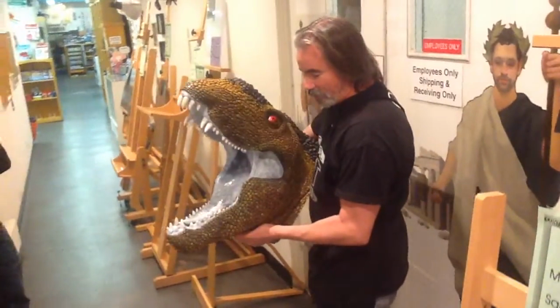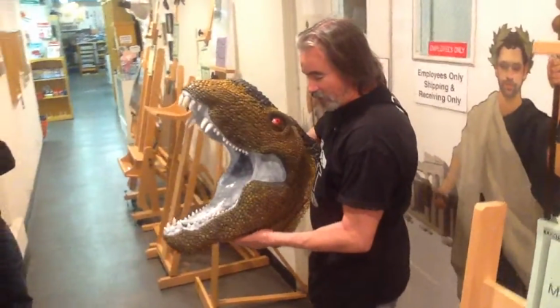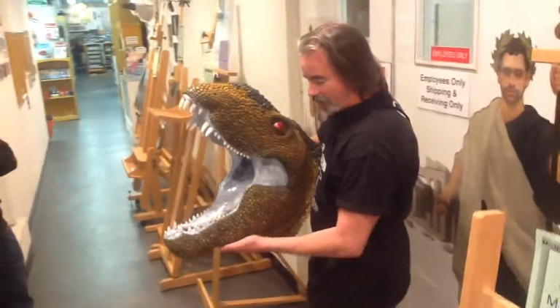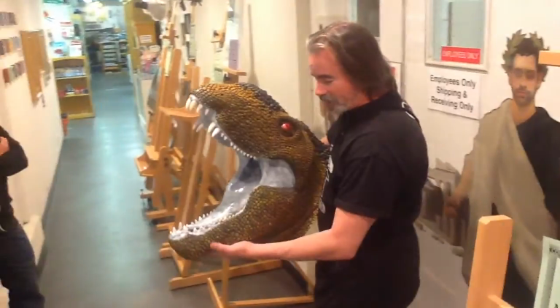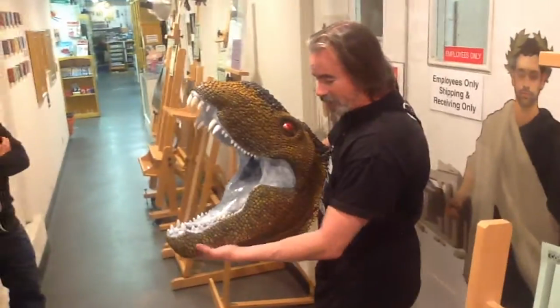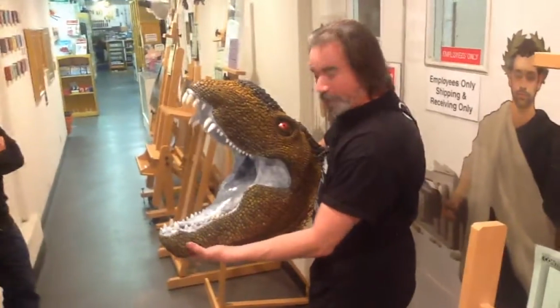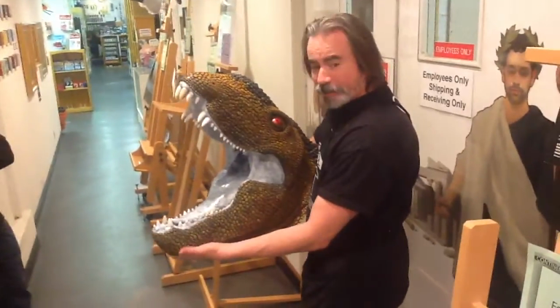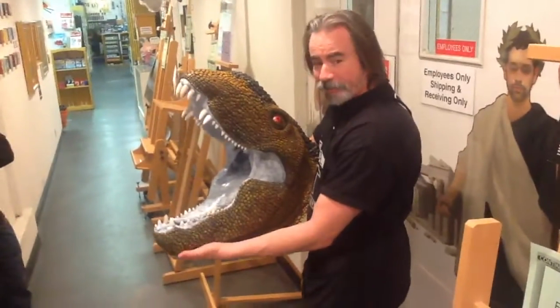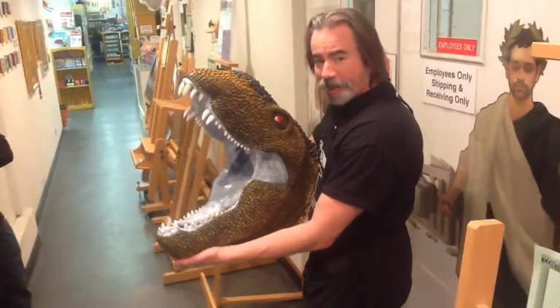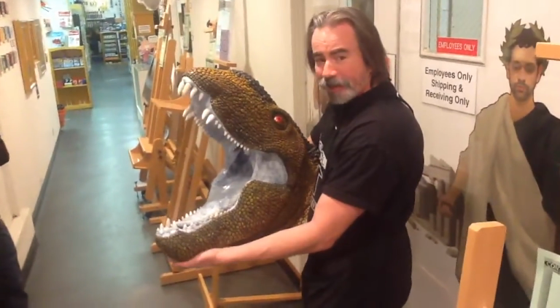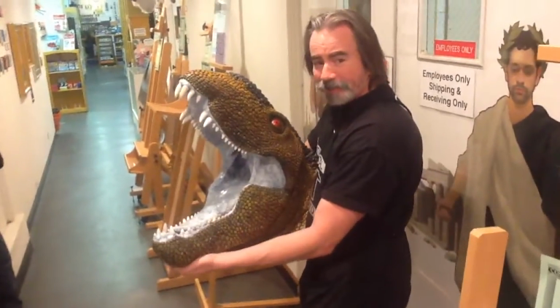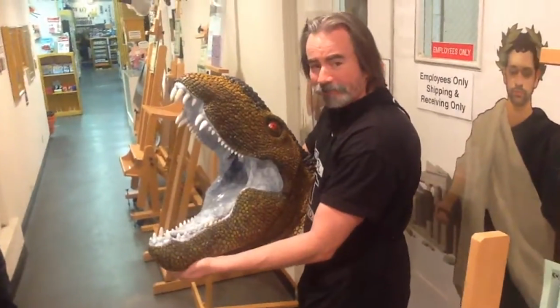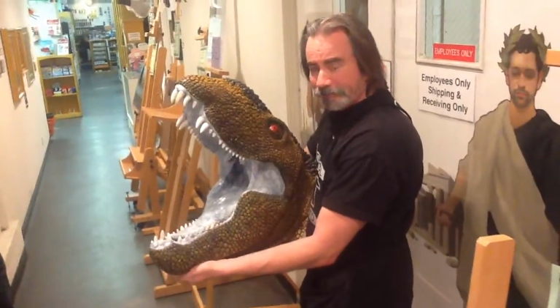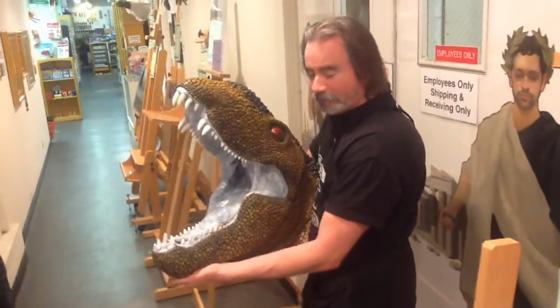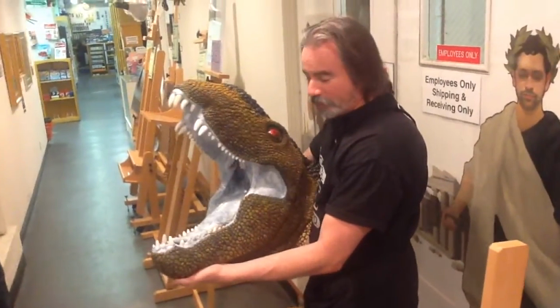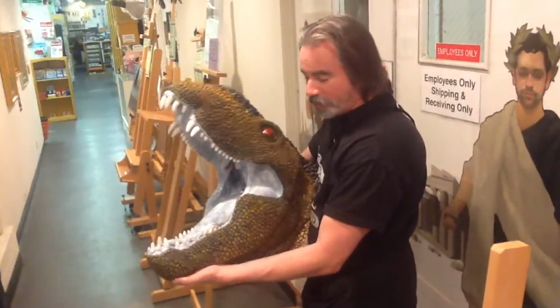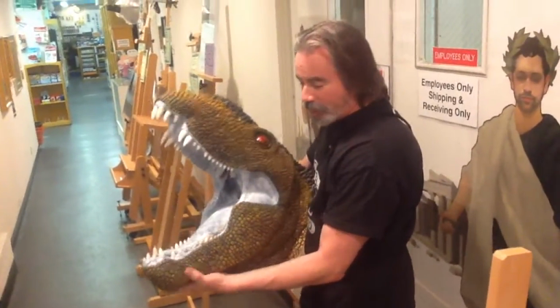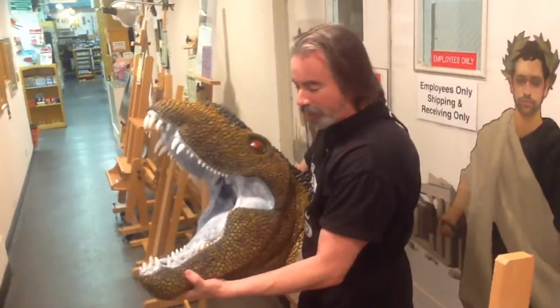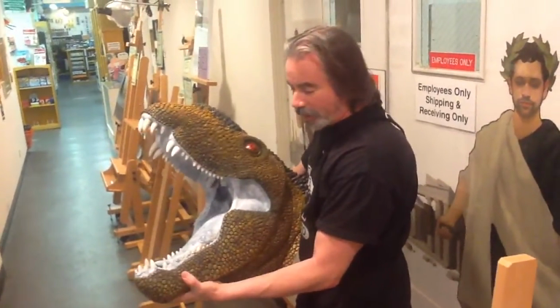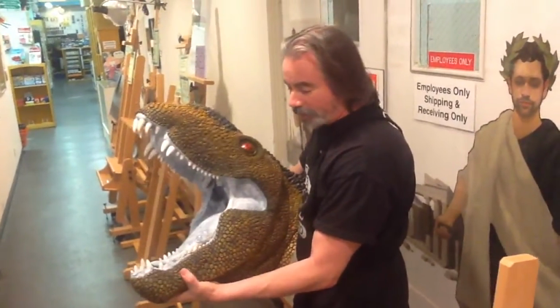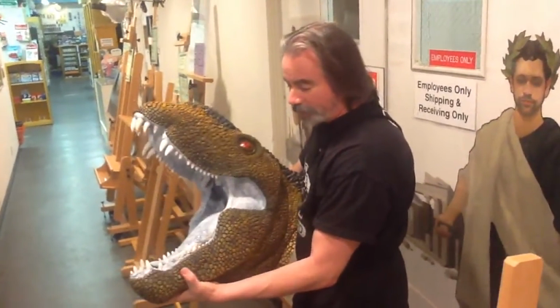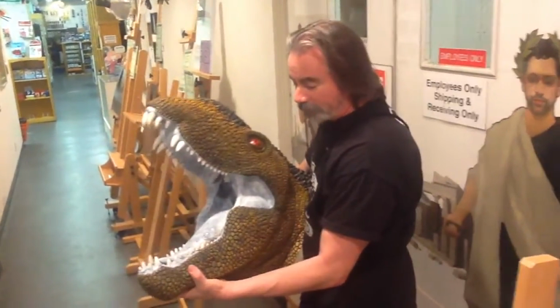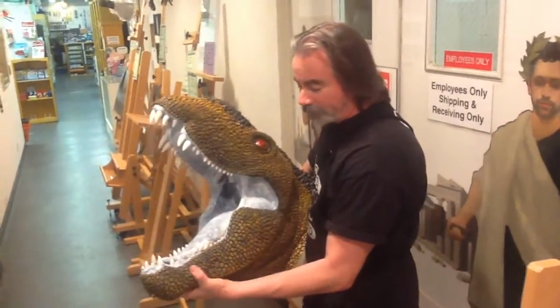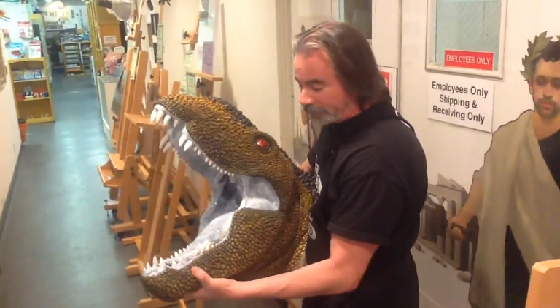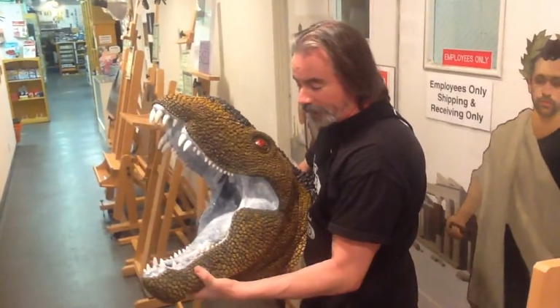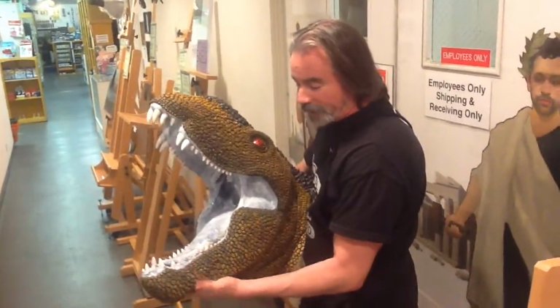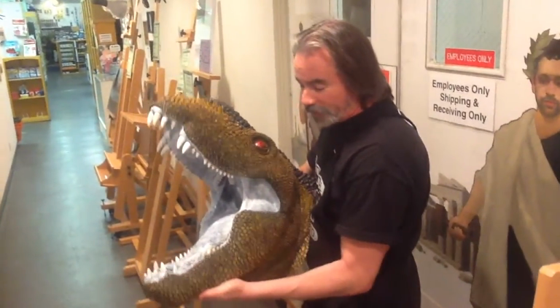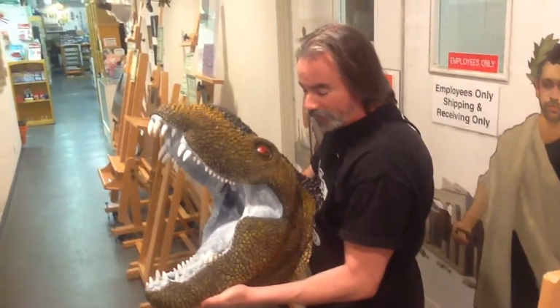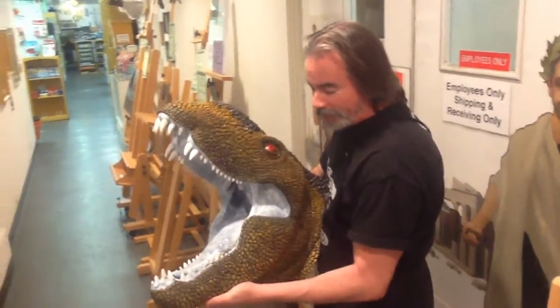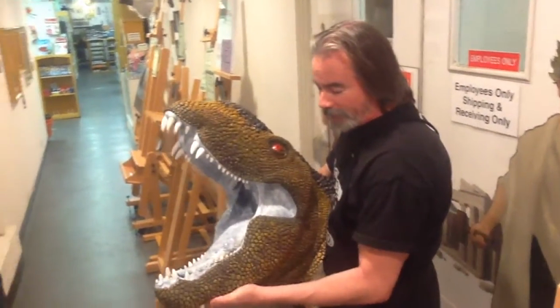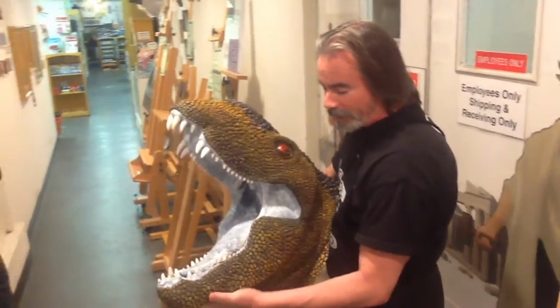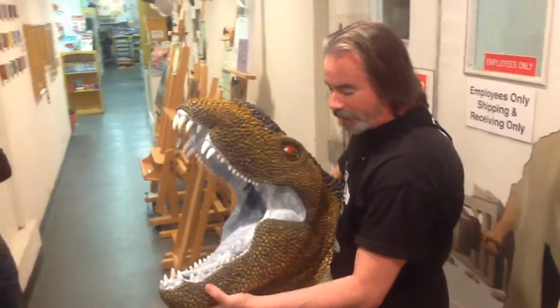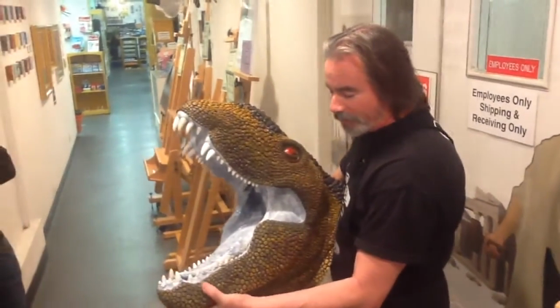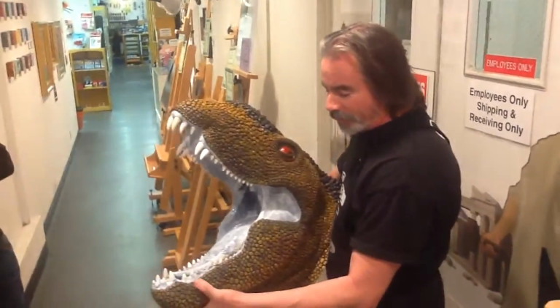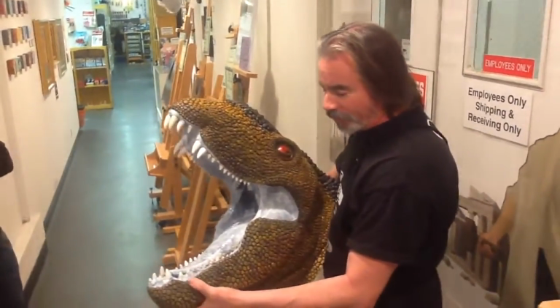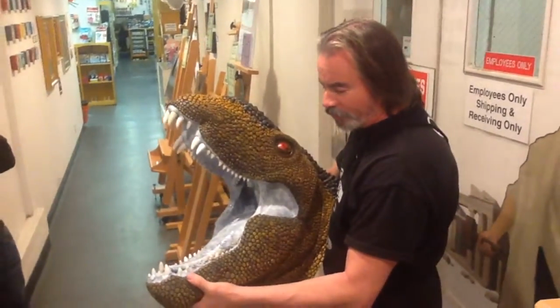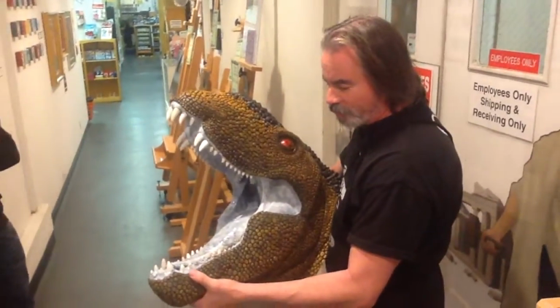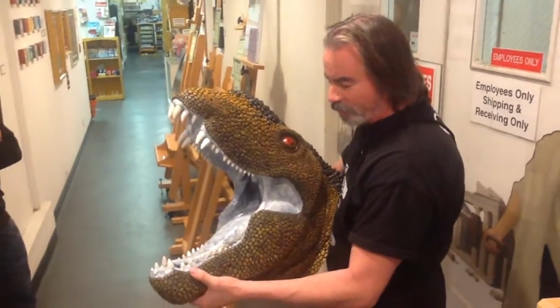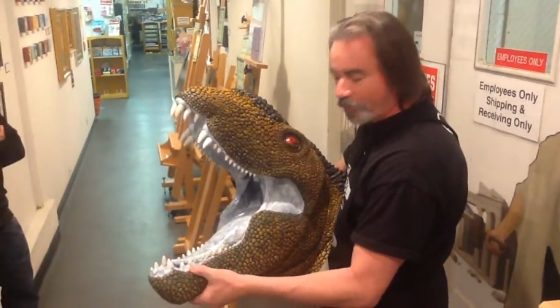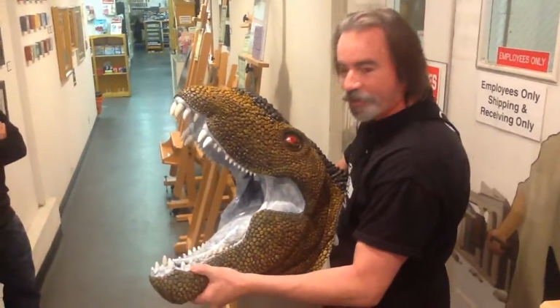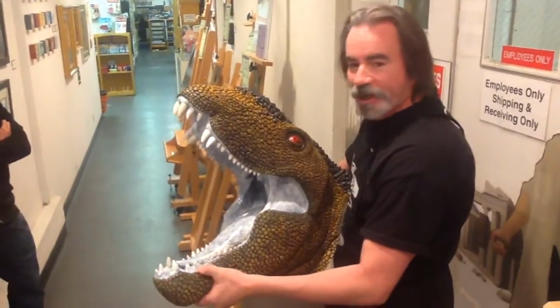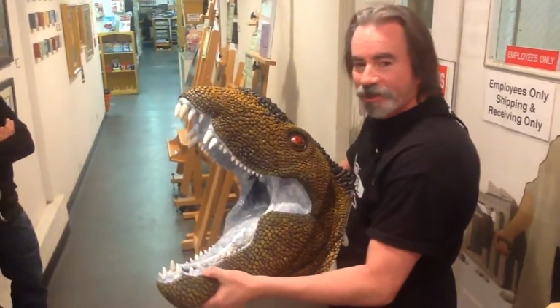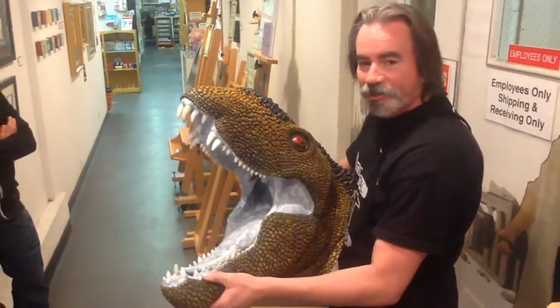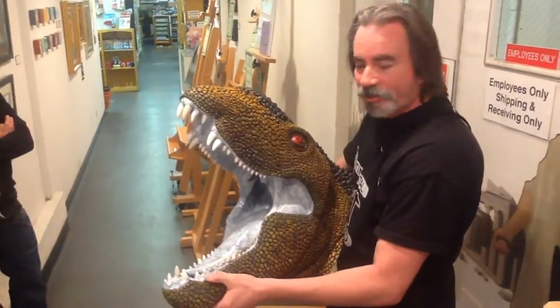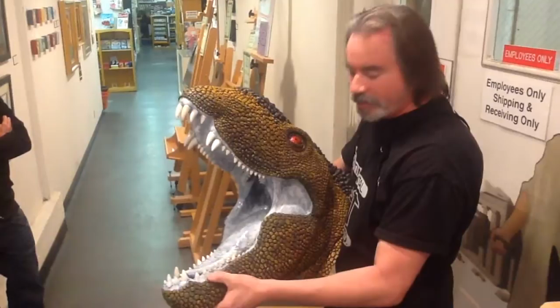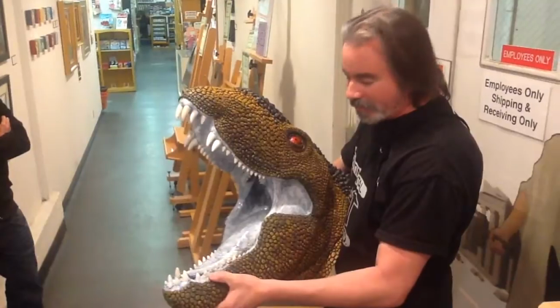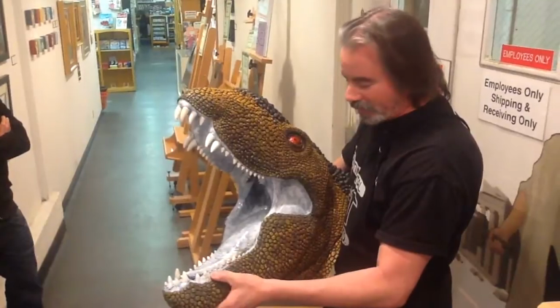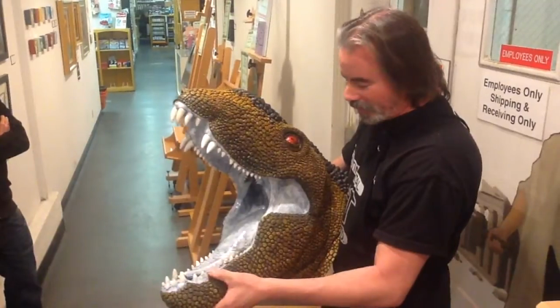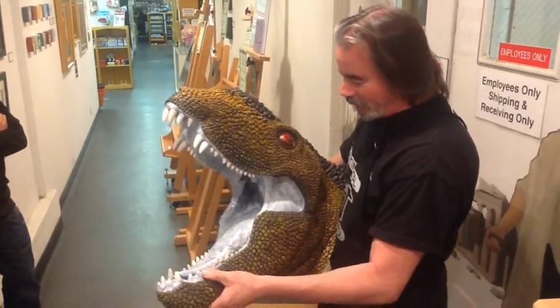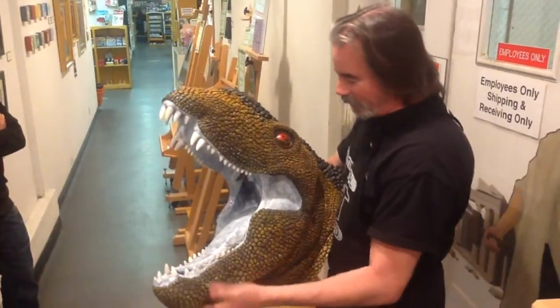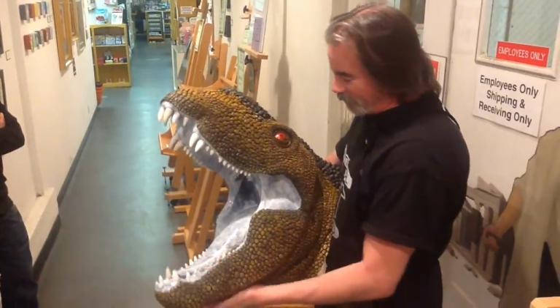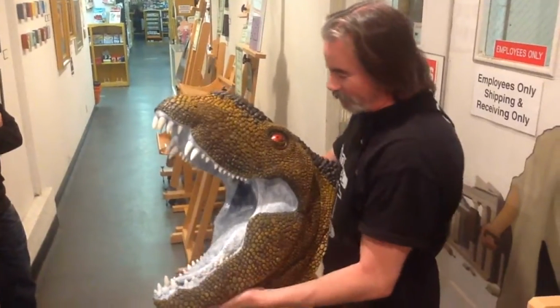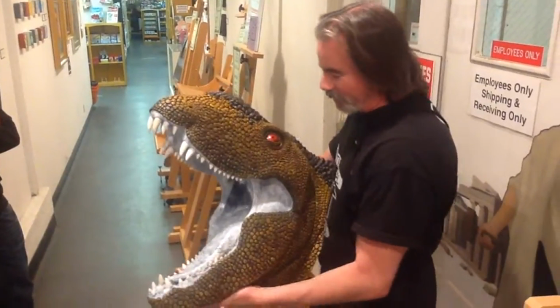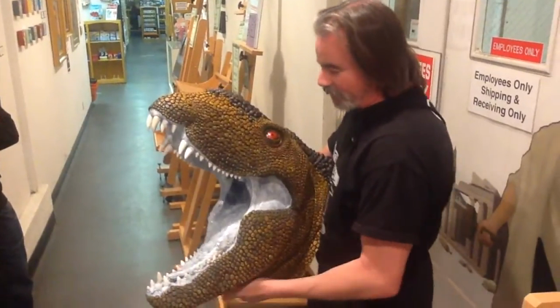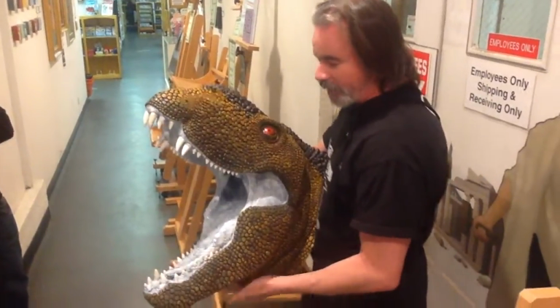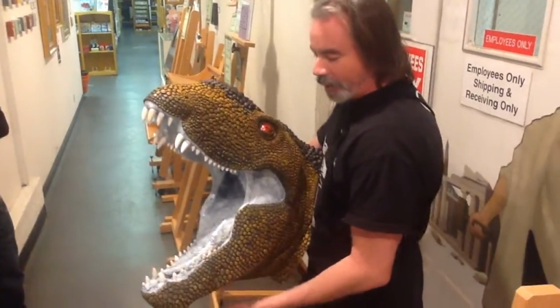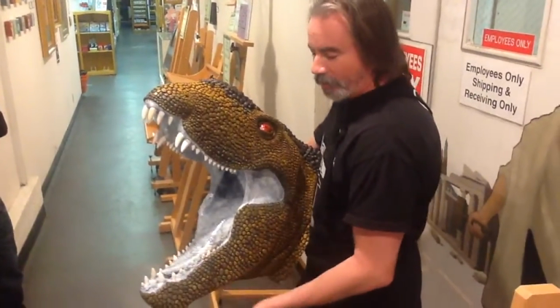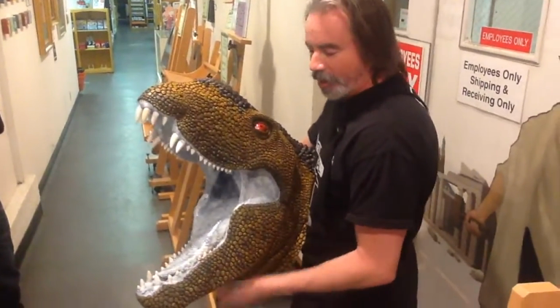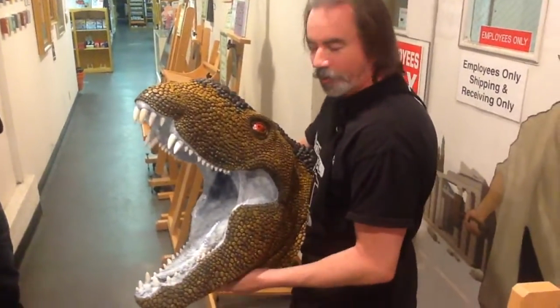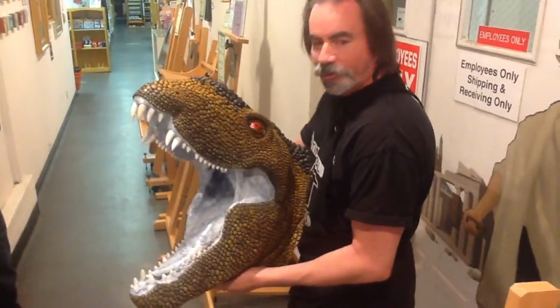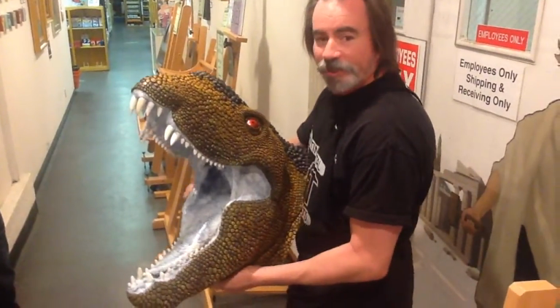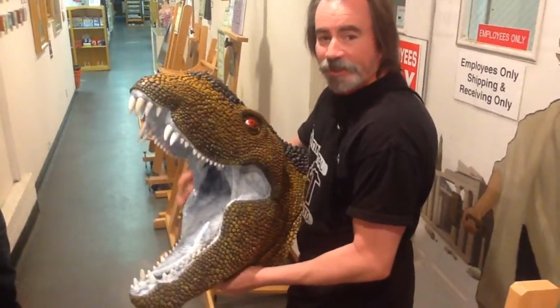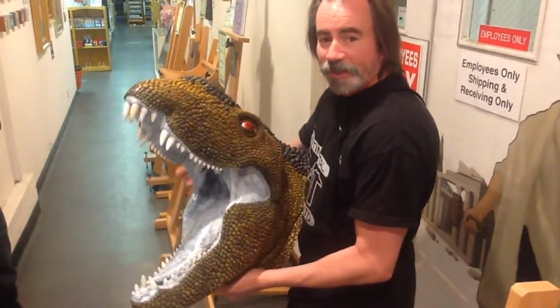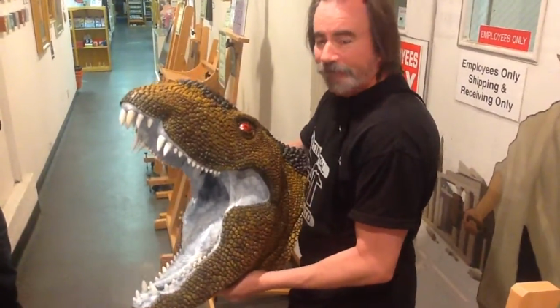Well, it's a Dimetrodon, which actually lived about 90 million years before the dinosaurs. And it was the biggest animal on Earth at the time.